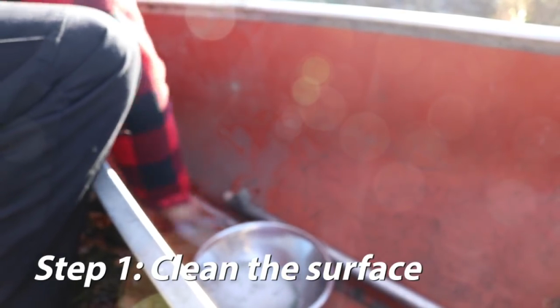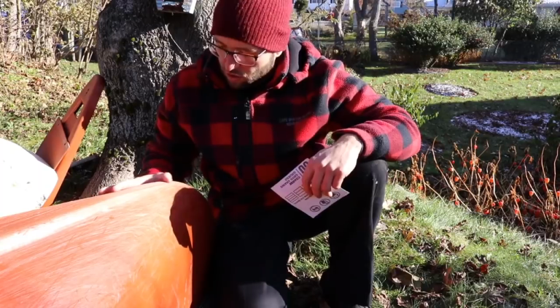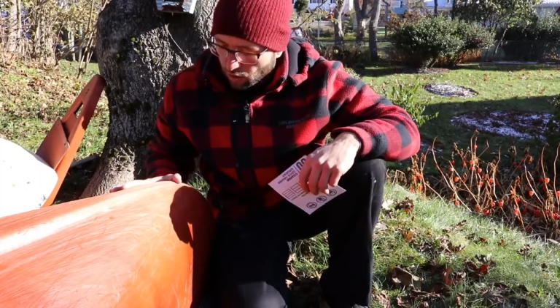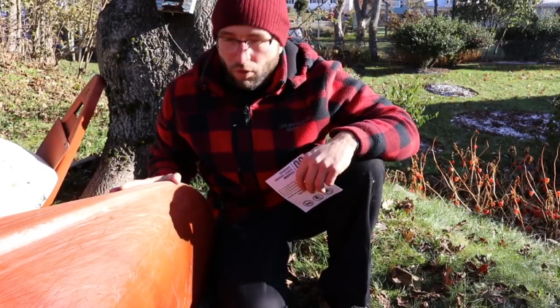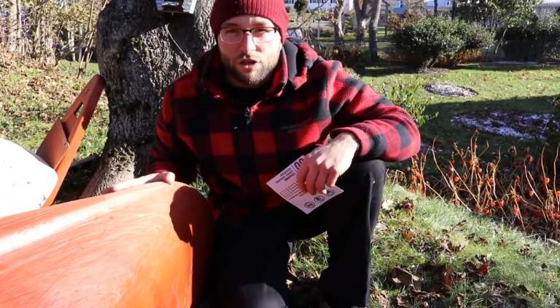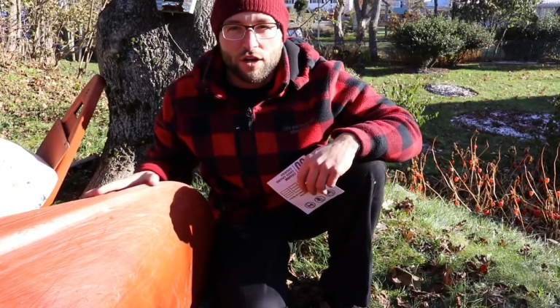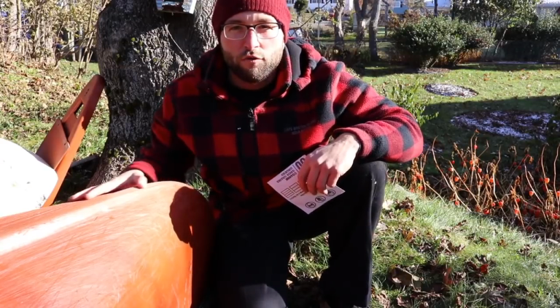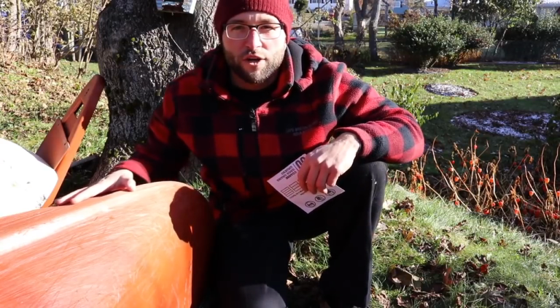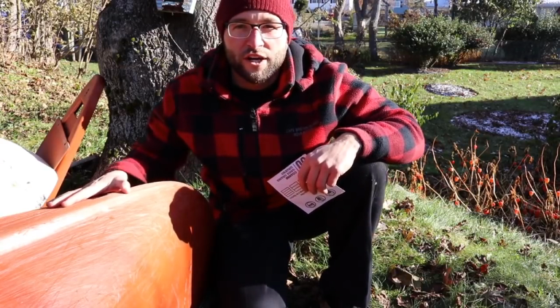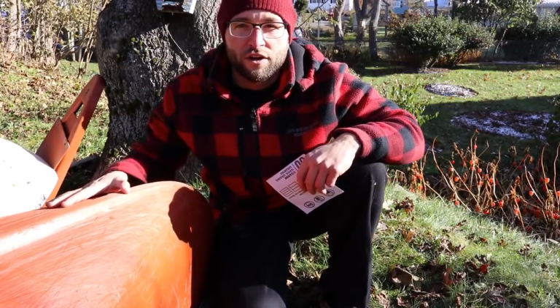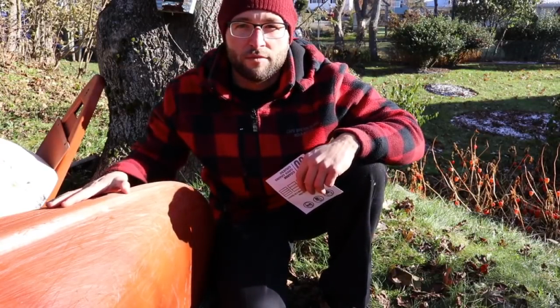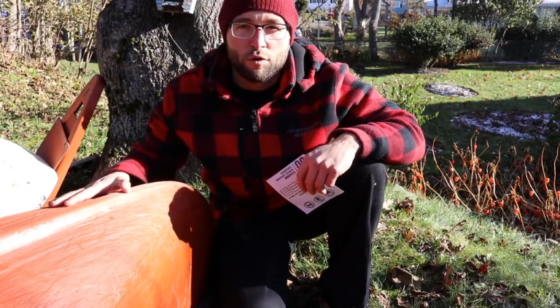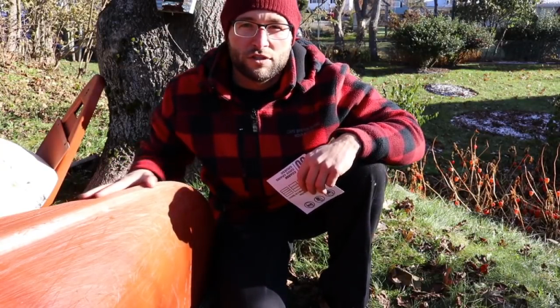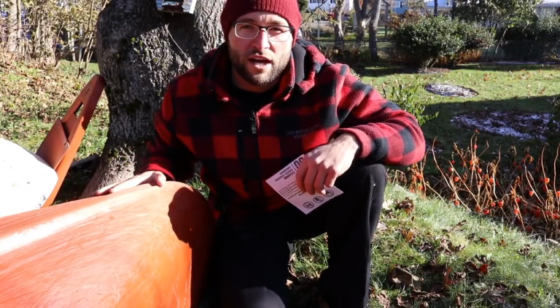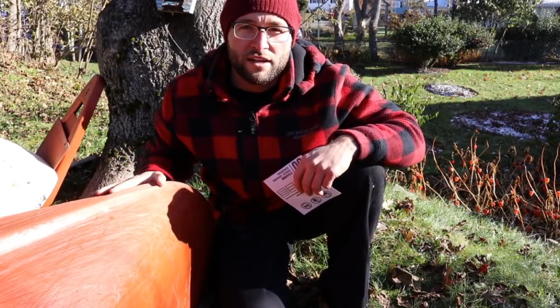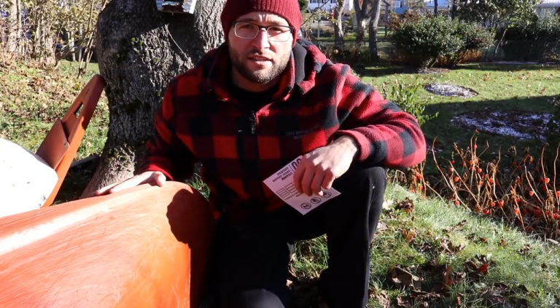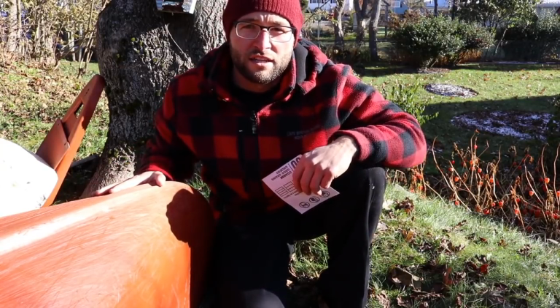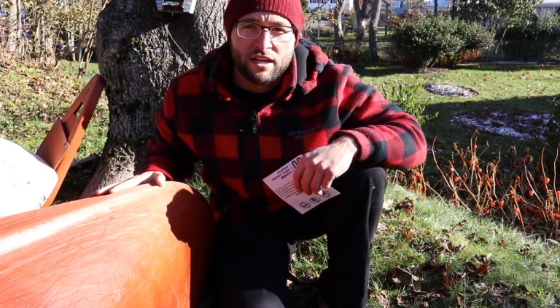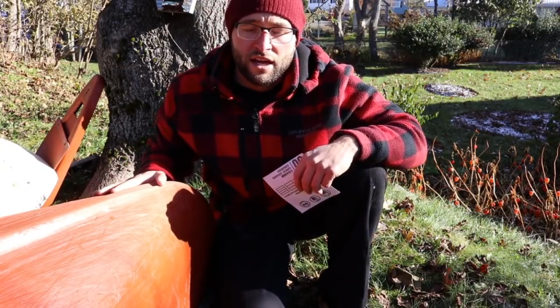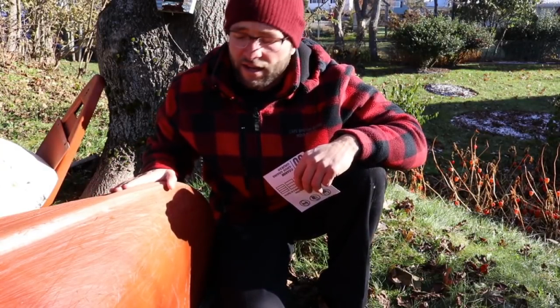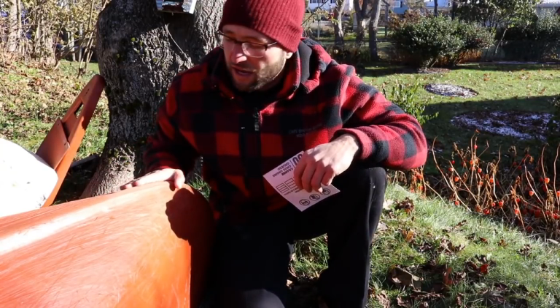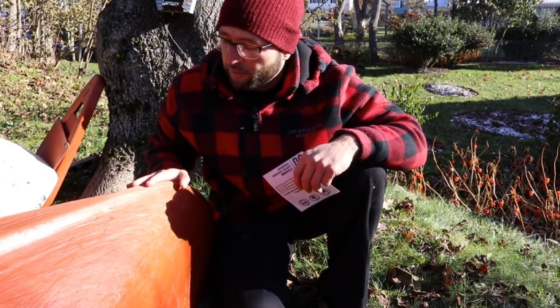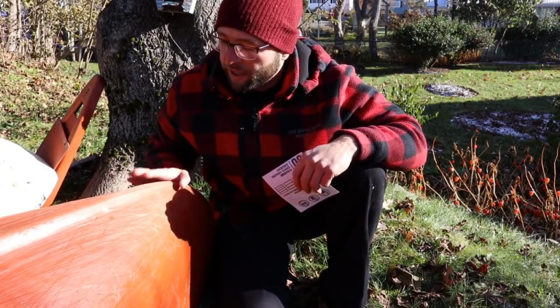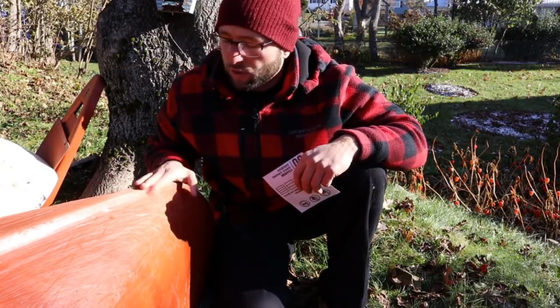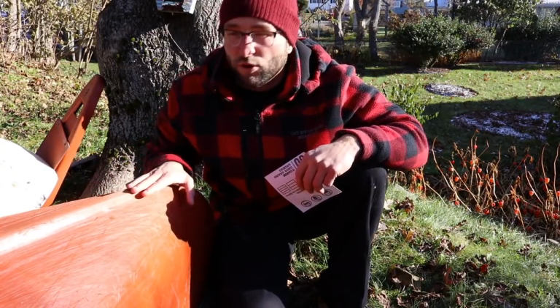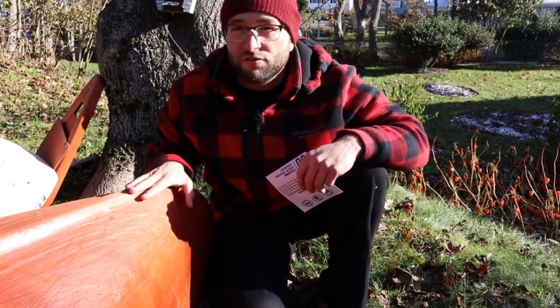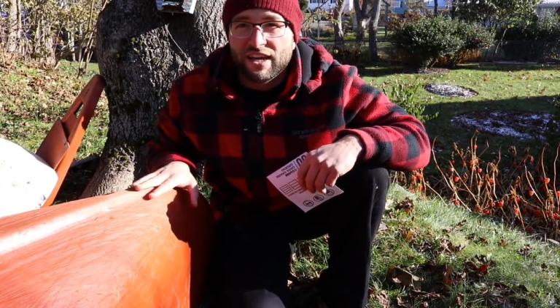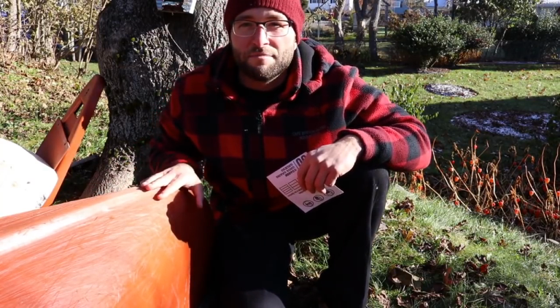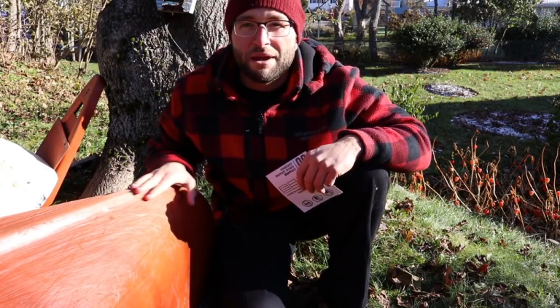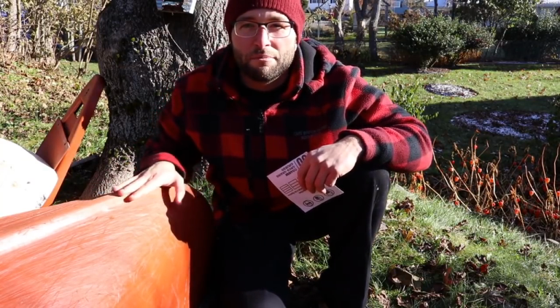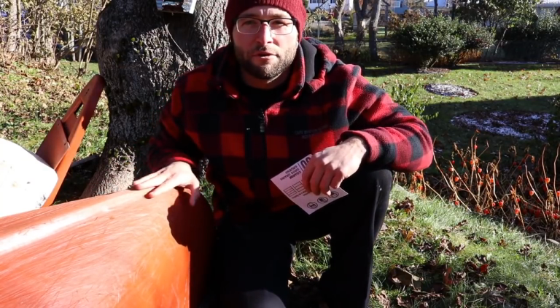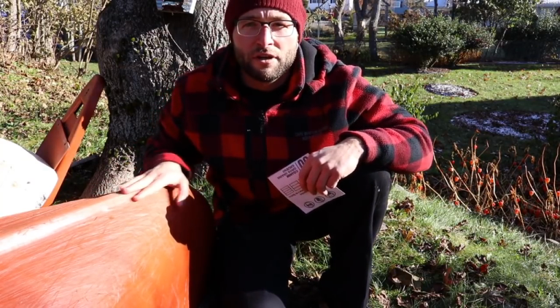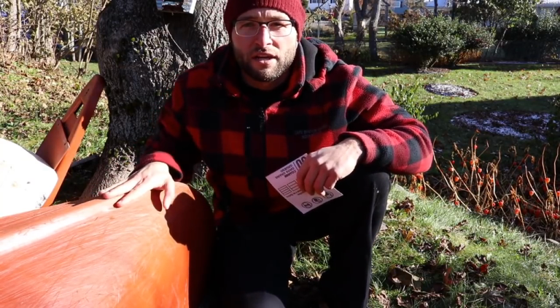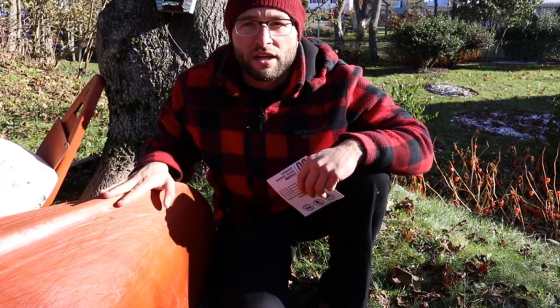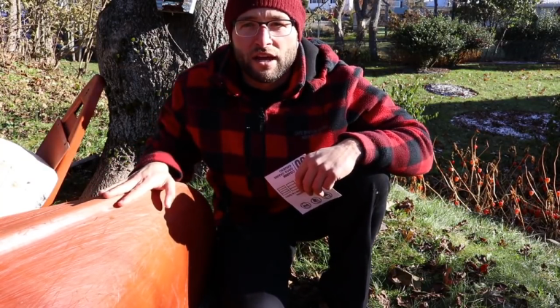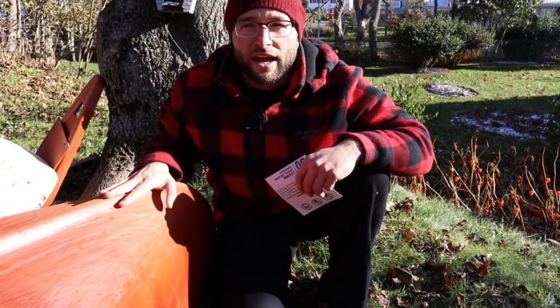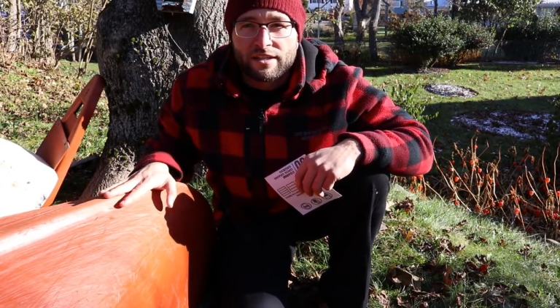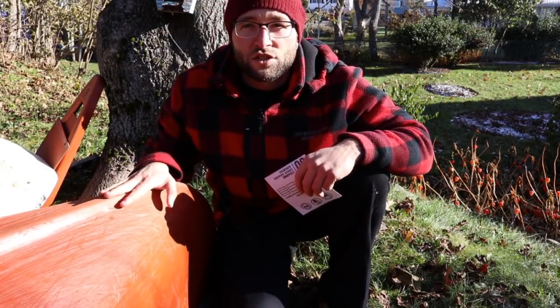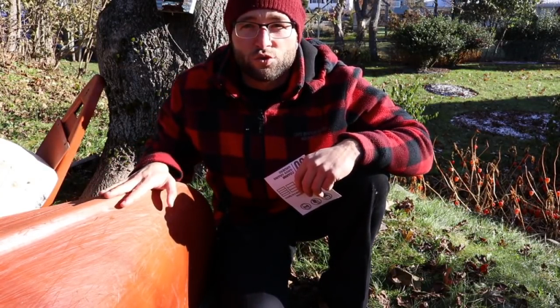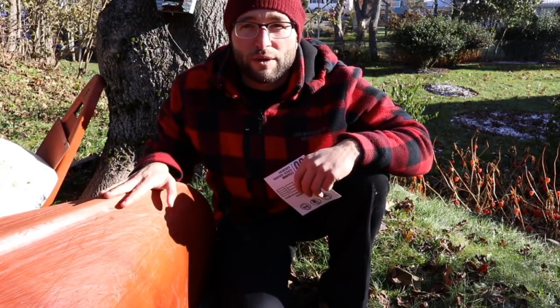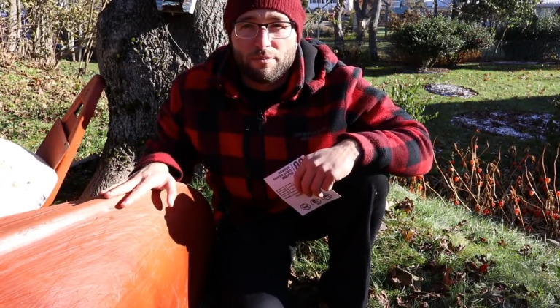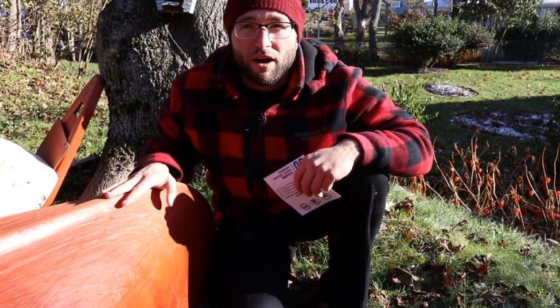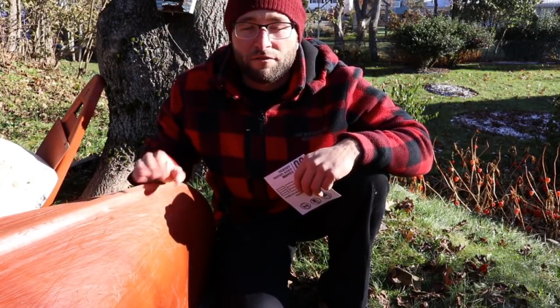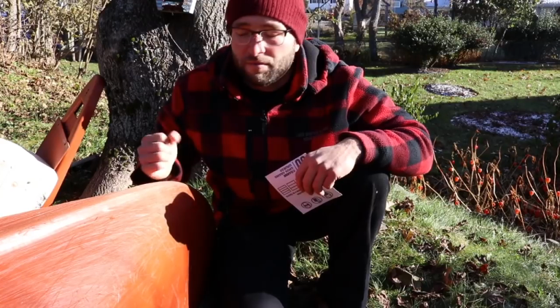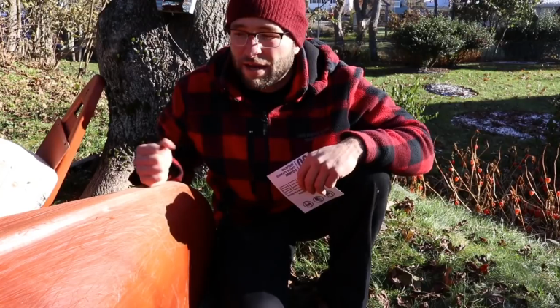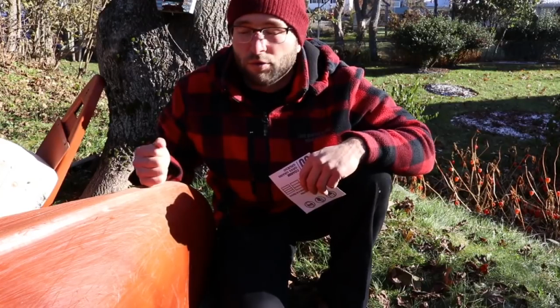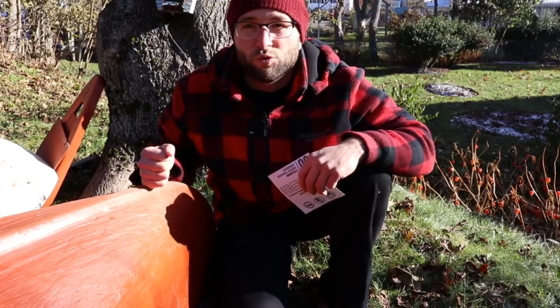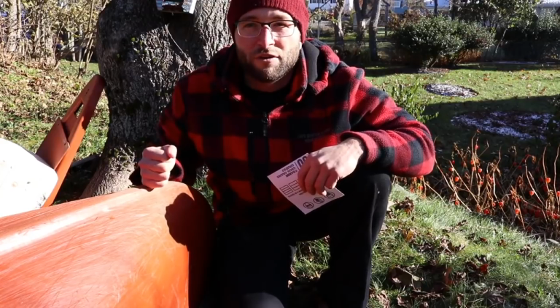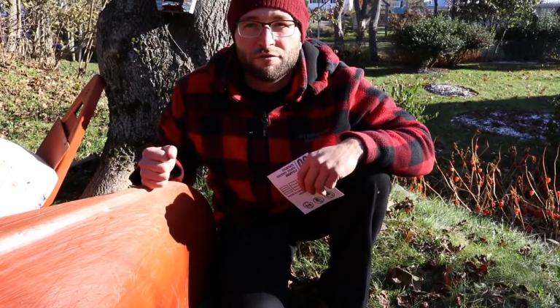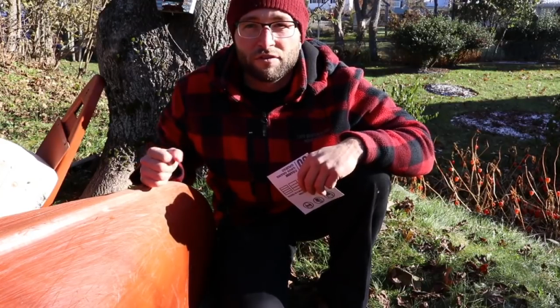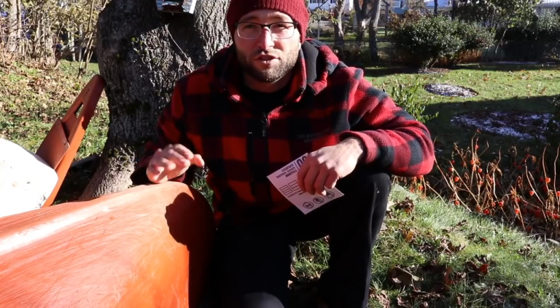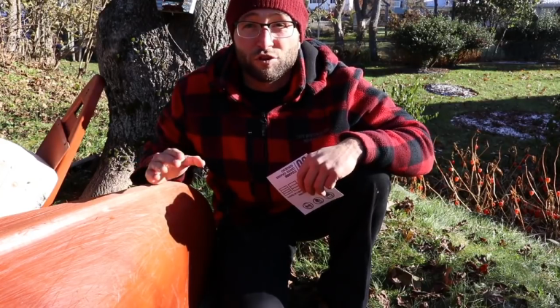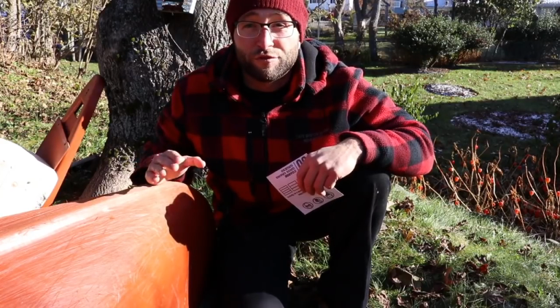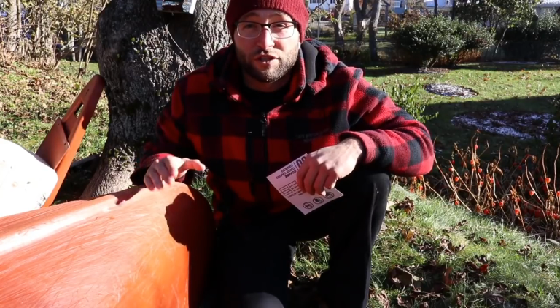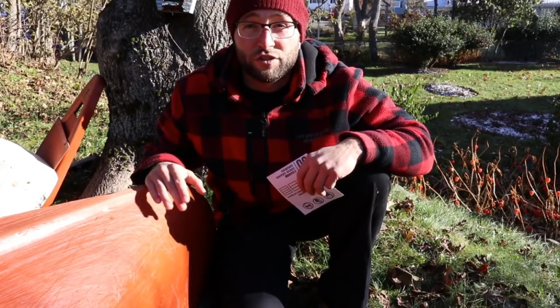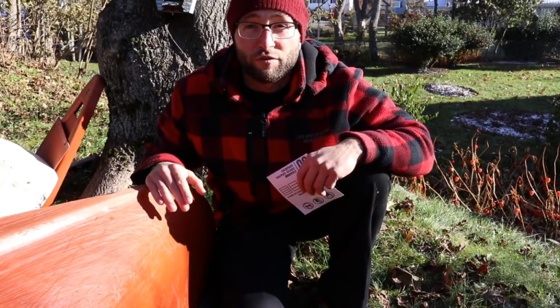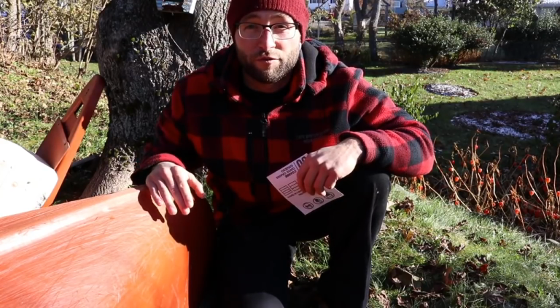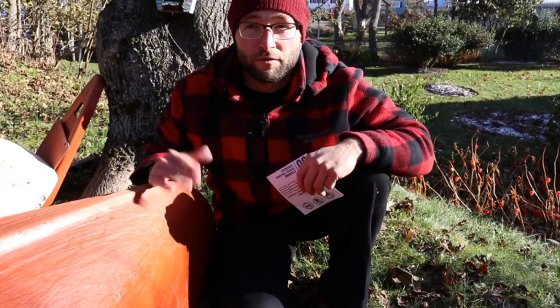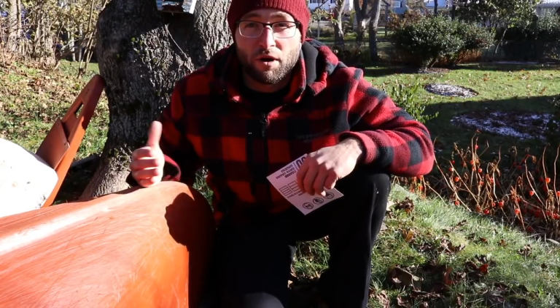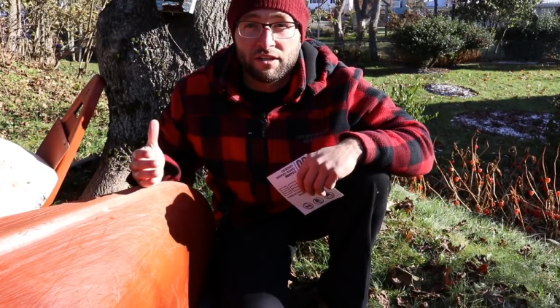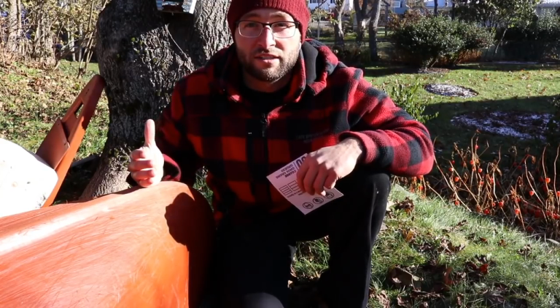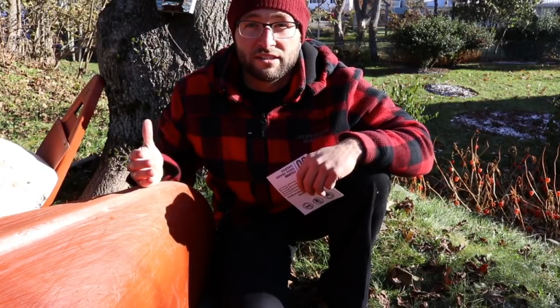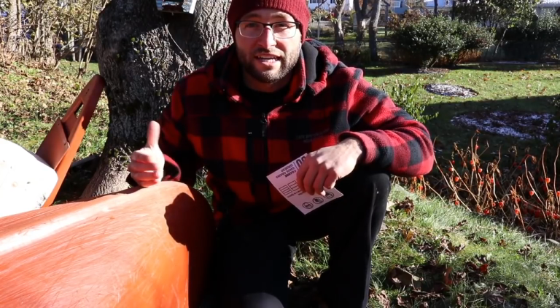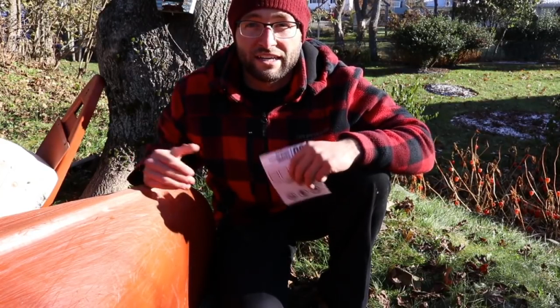I washed off what I could on both sides. Now I'm gonna get a rough sandpaper and scrape off and make a rough surface for the bond to take.